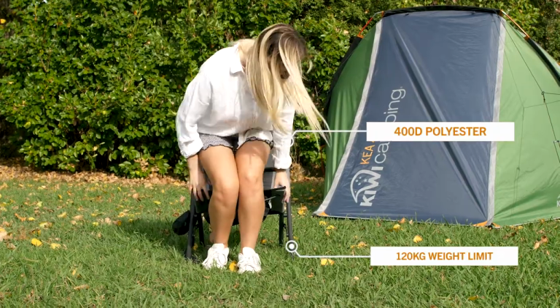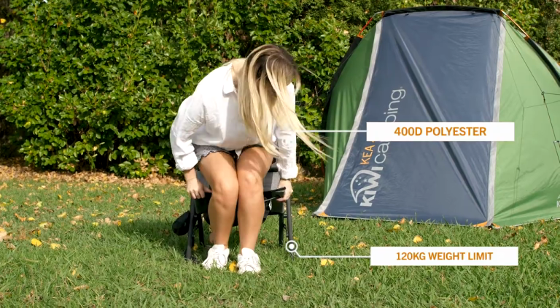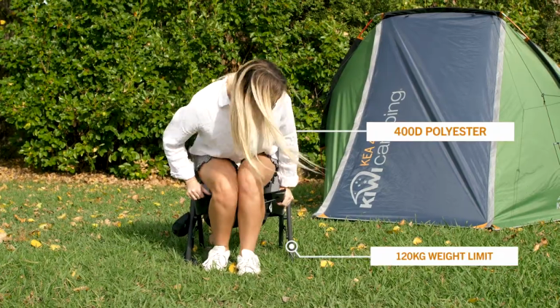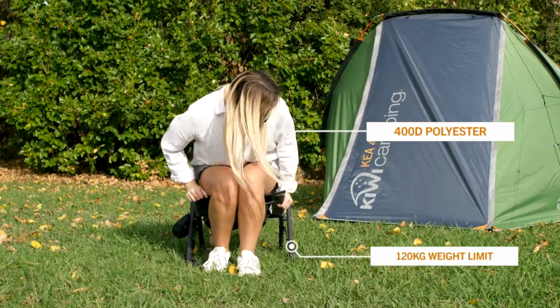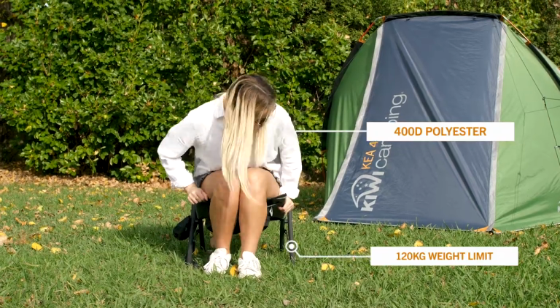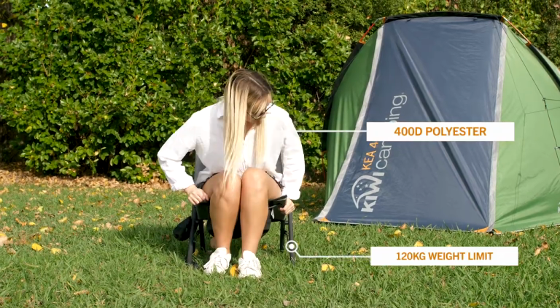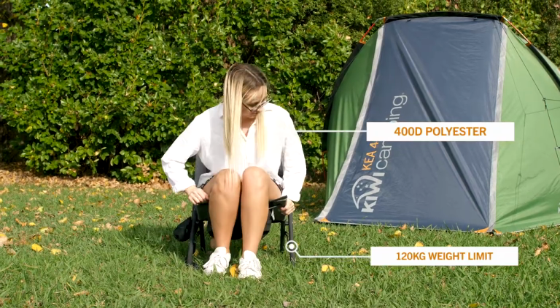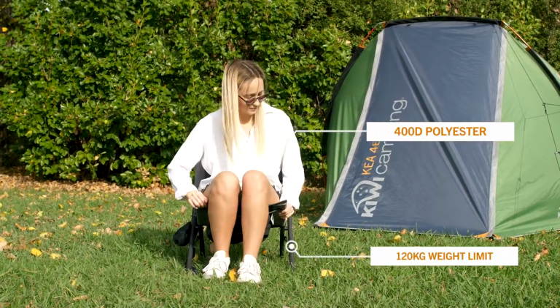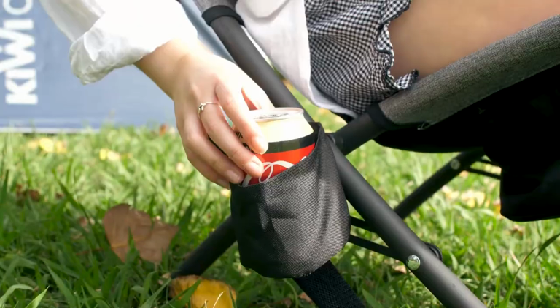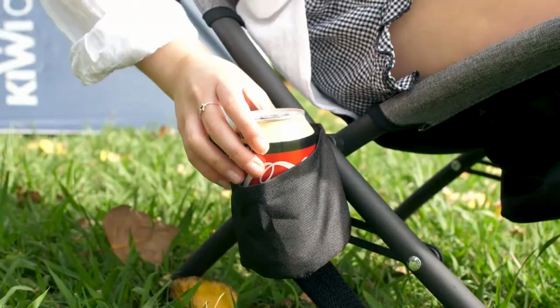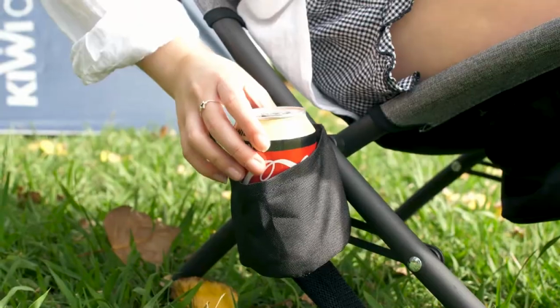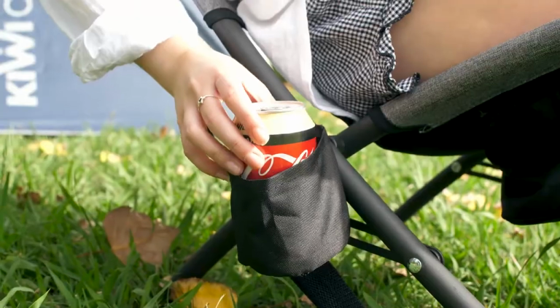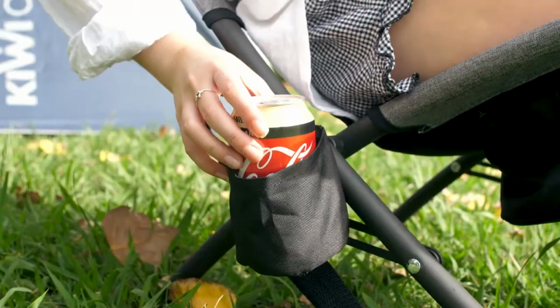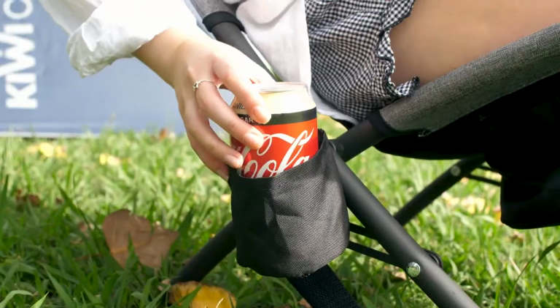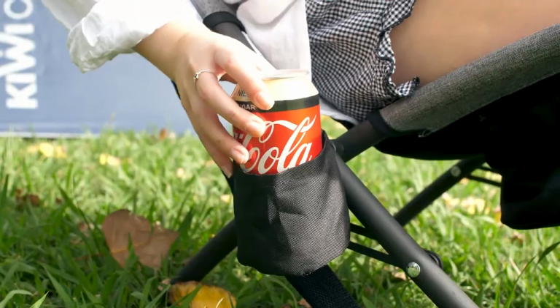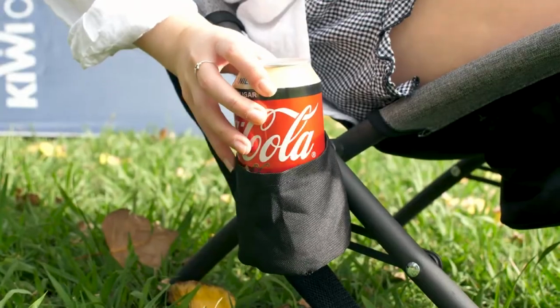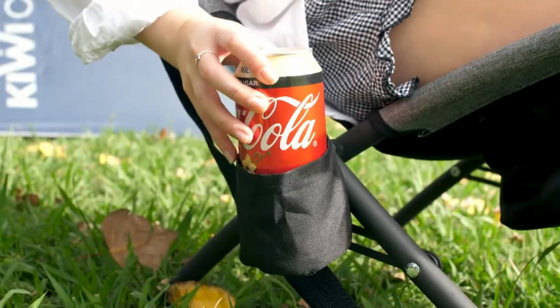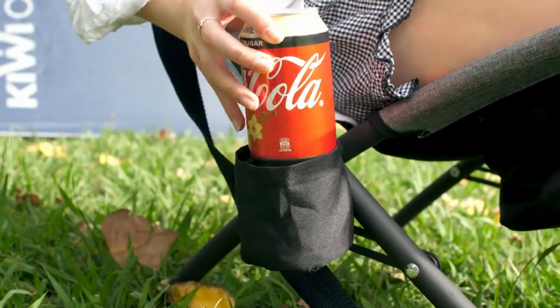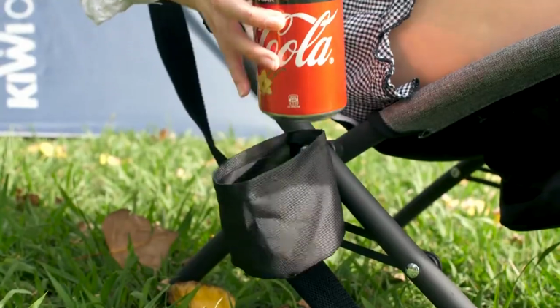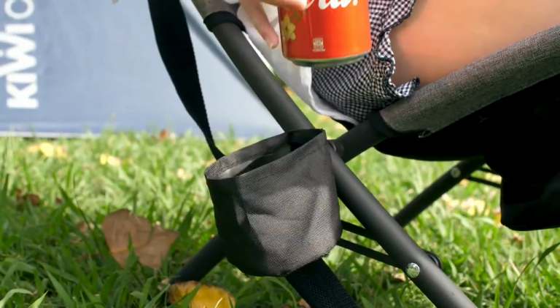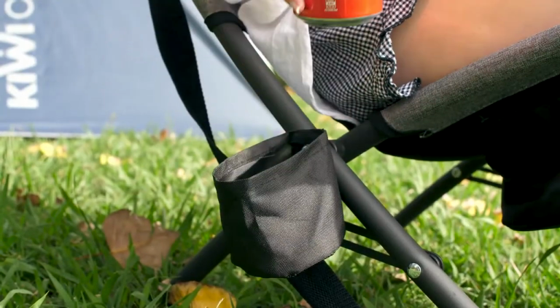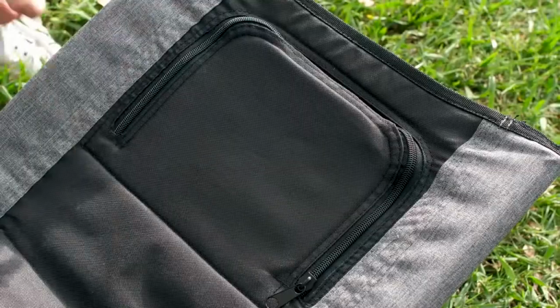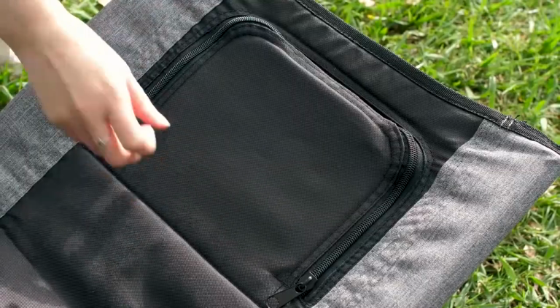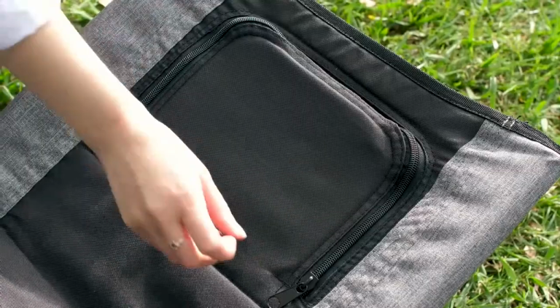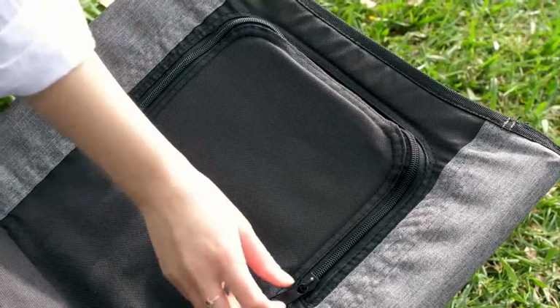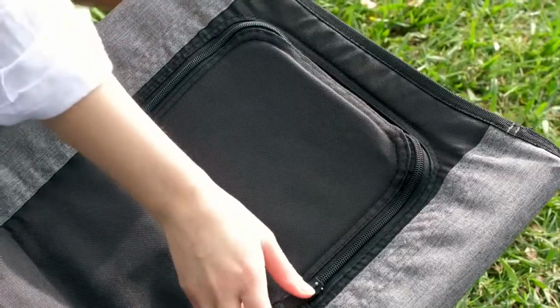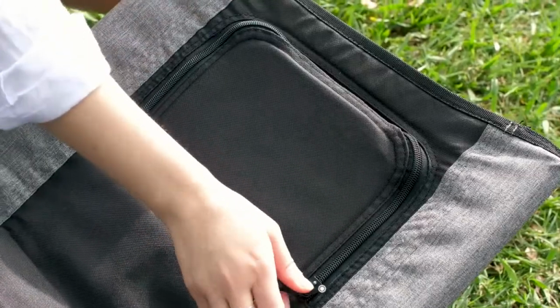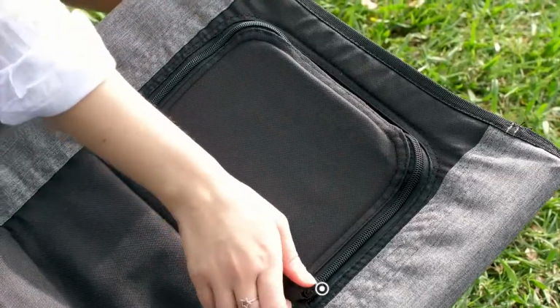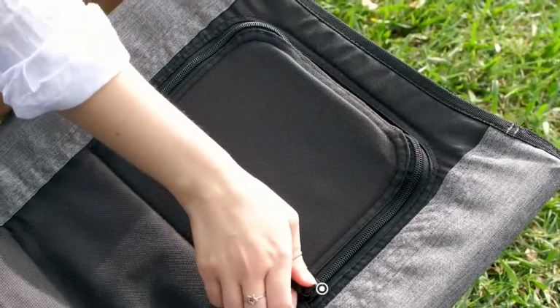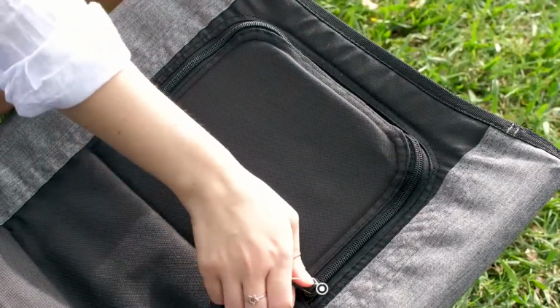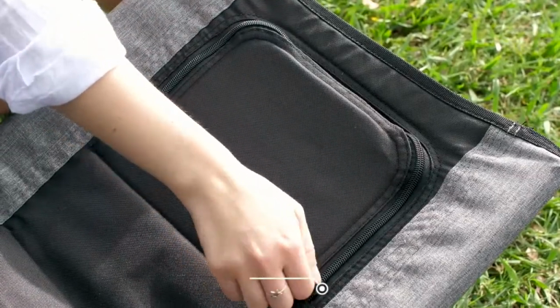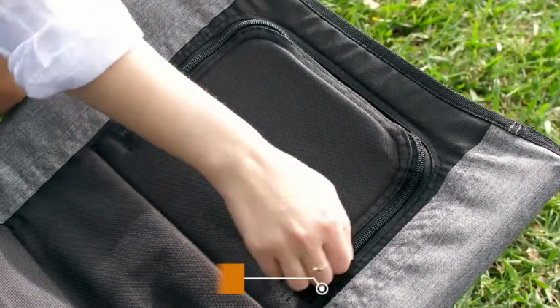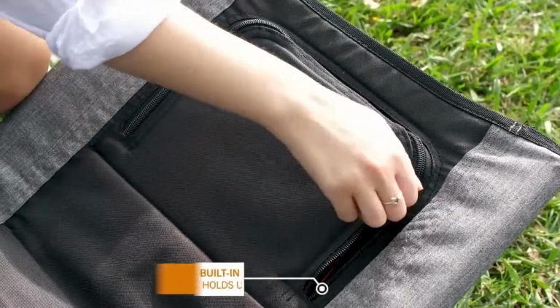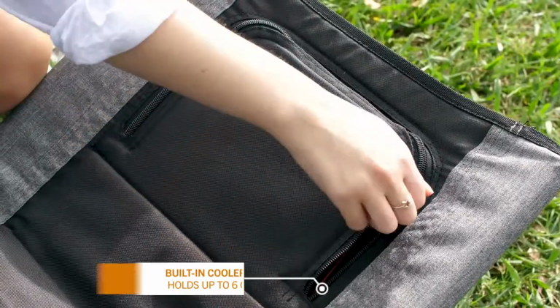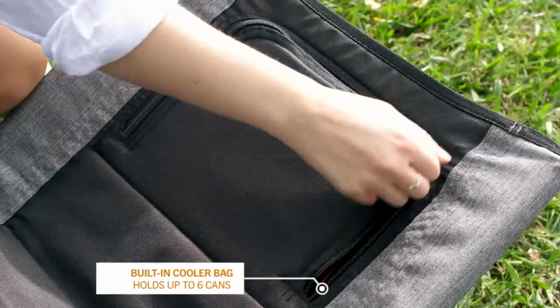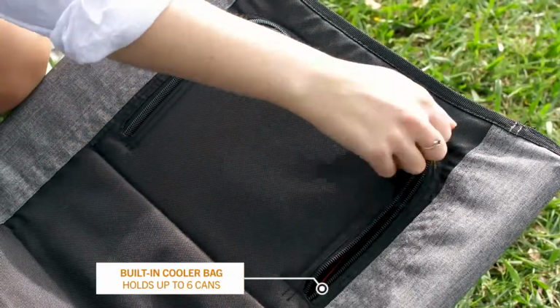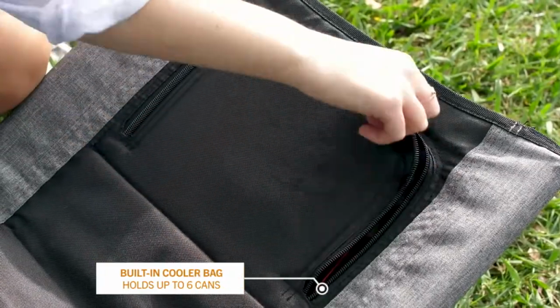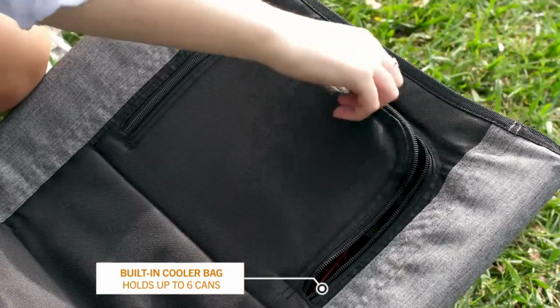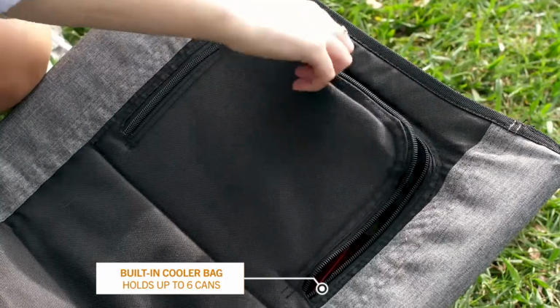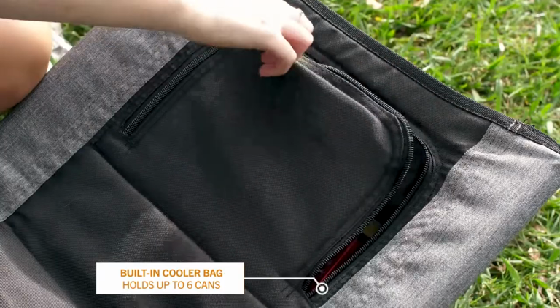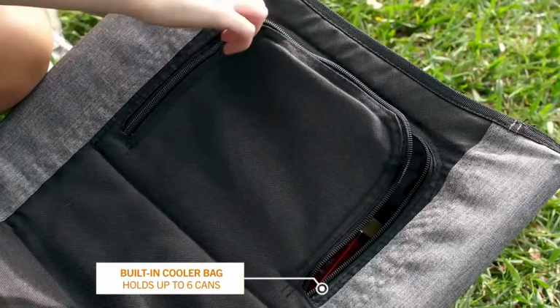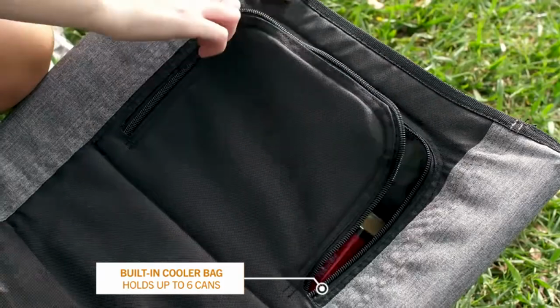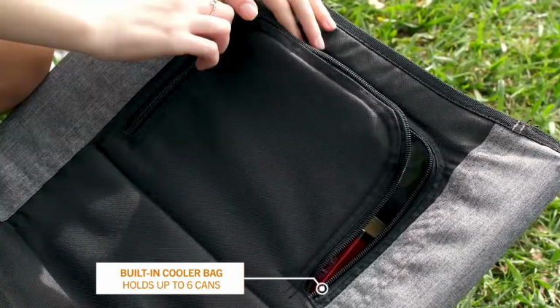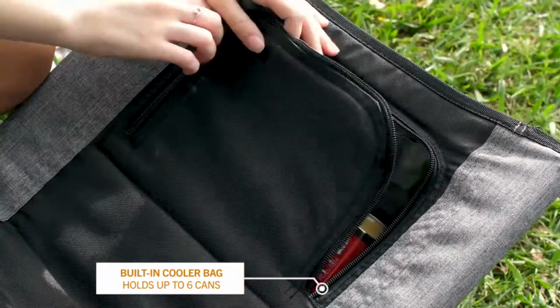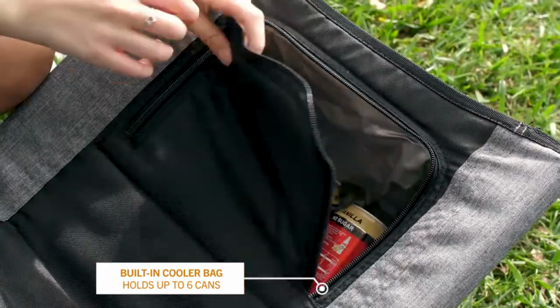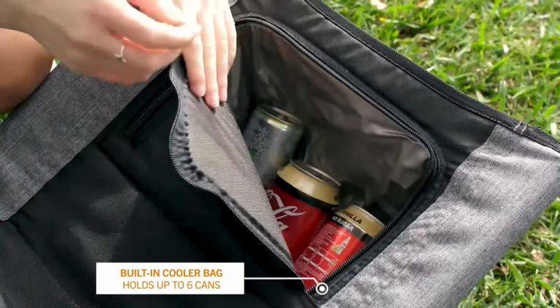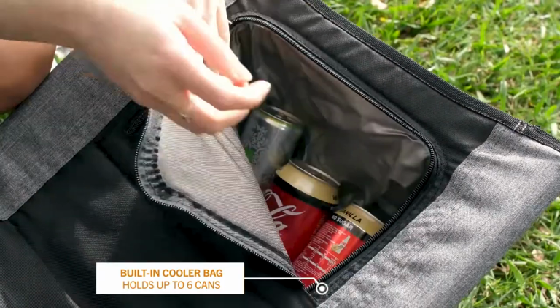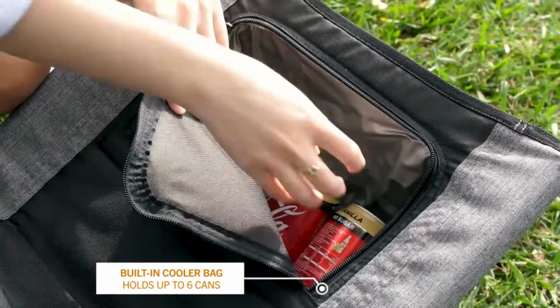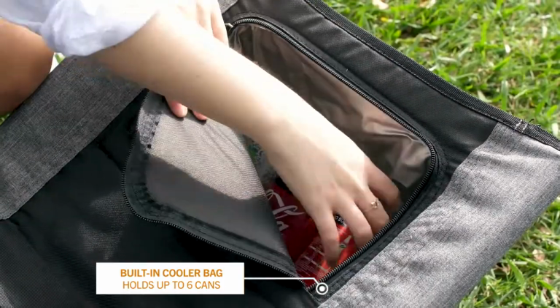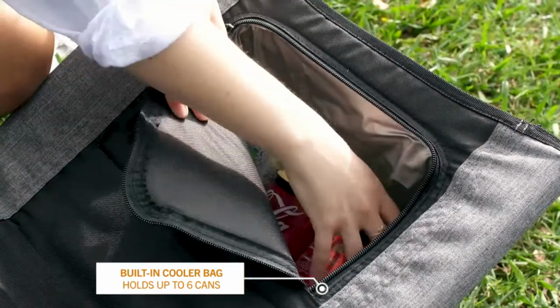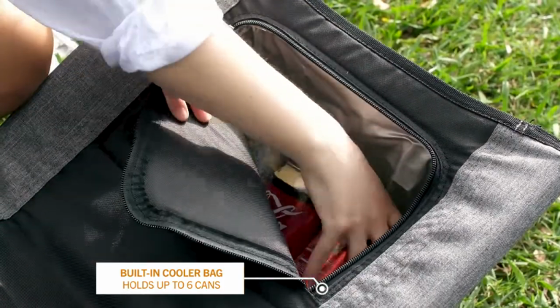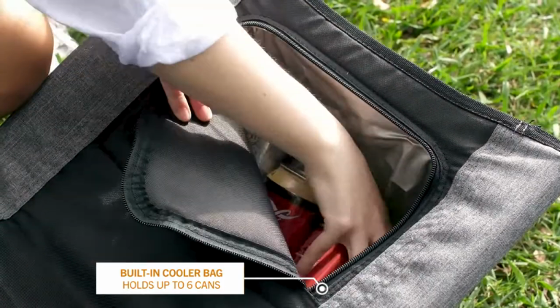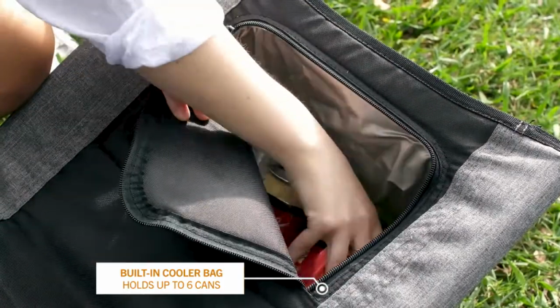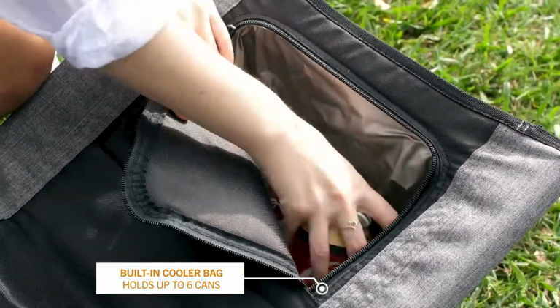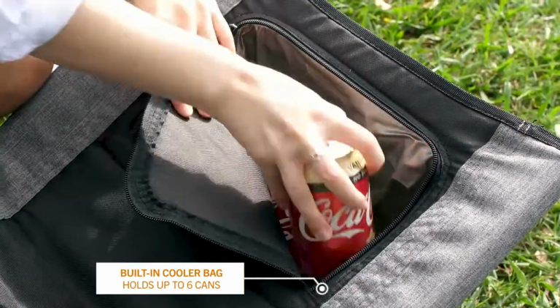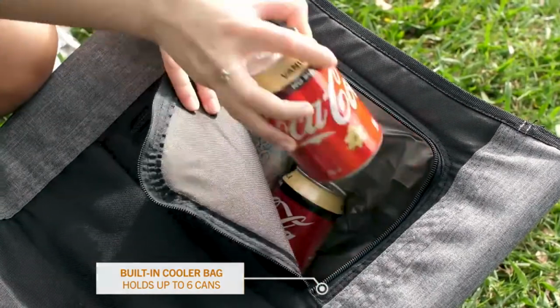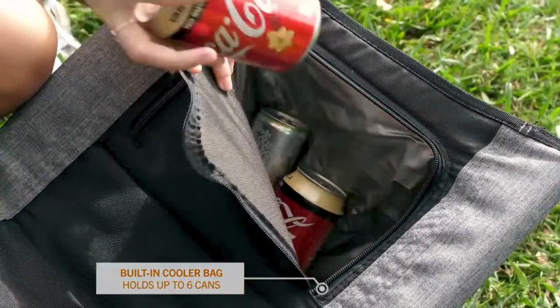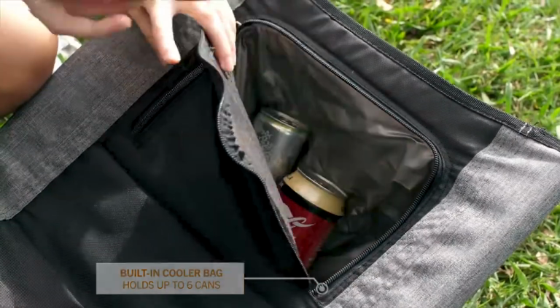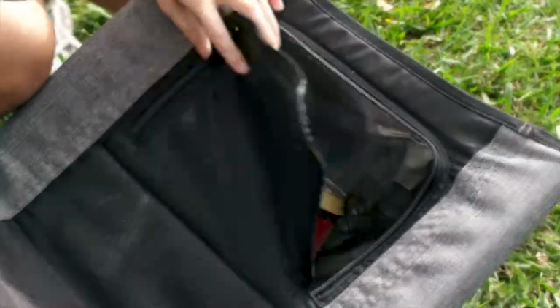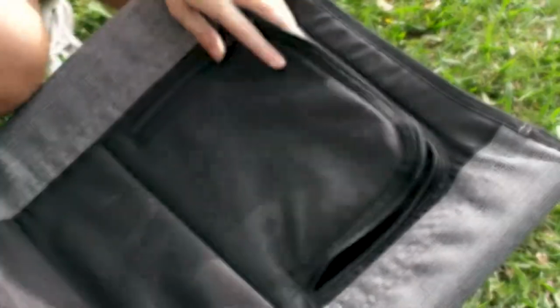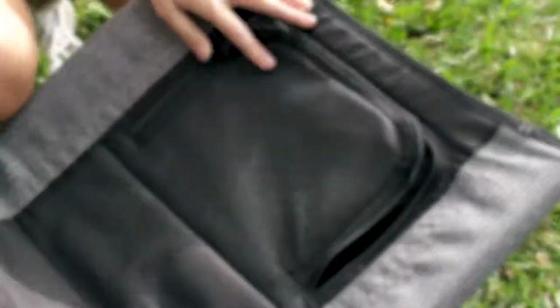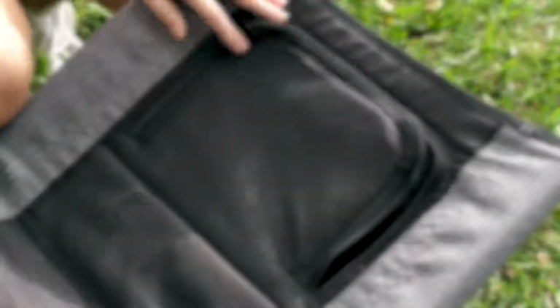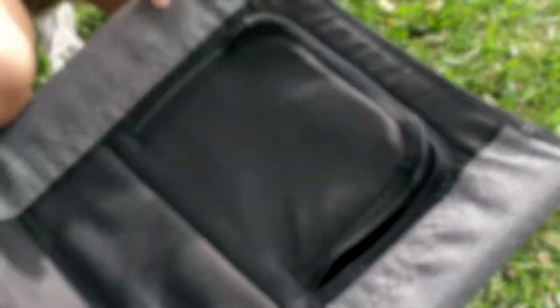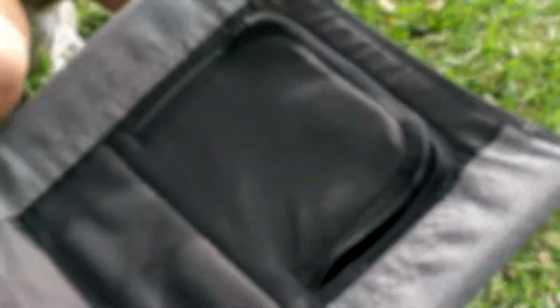With a handy drink holder you can keep your favourite drop handy, and a built-in cooler bag — perfect for keeping your drinks cold on those hot summer days.